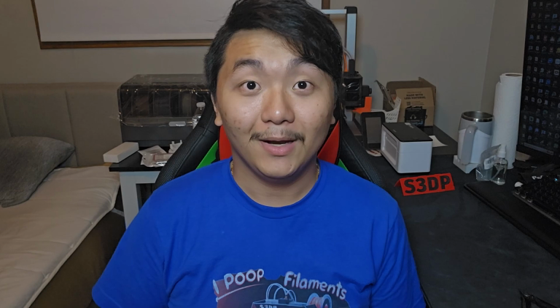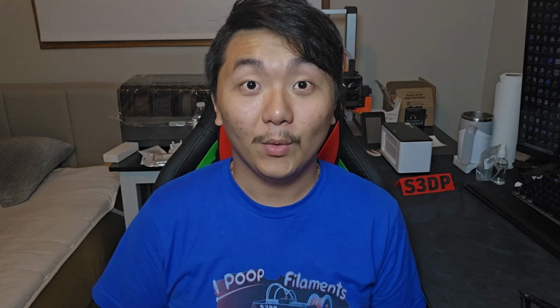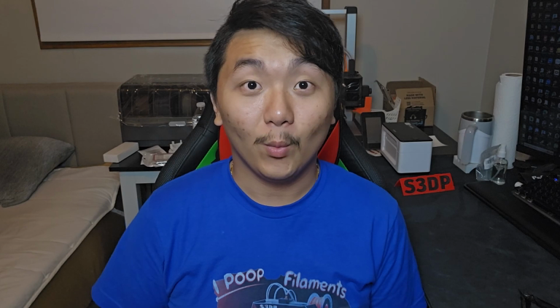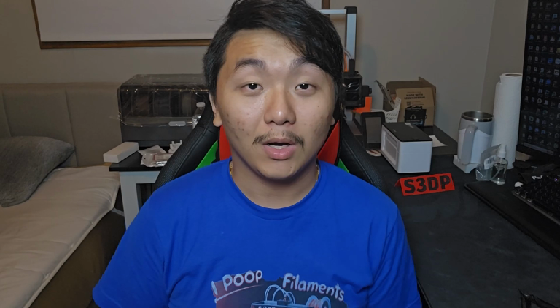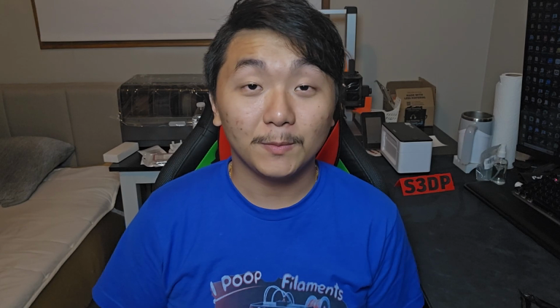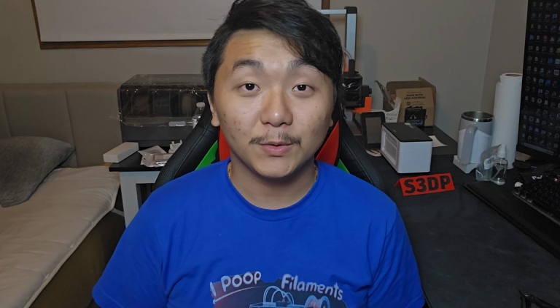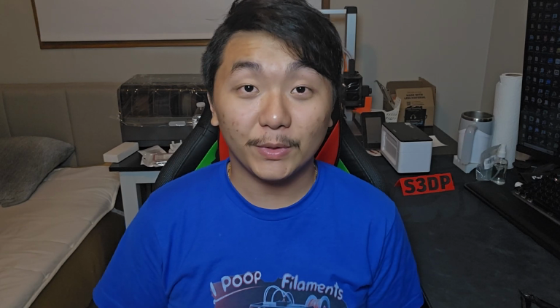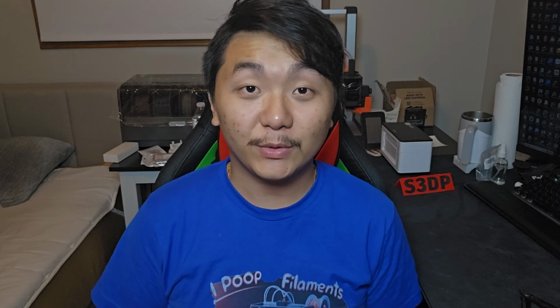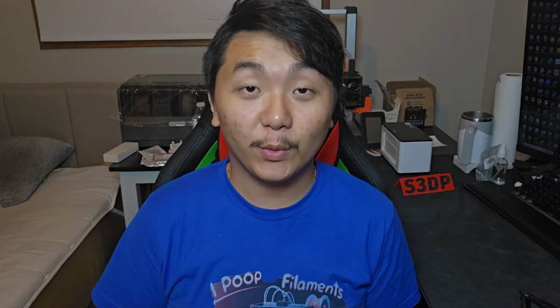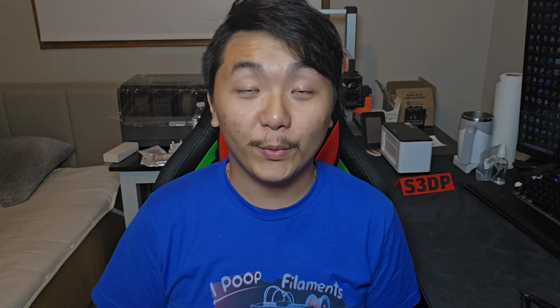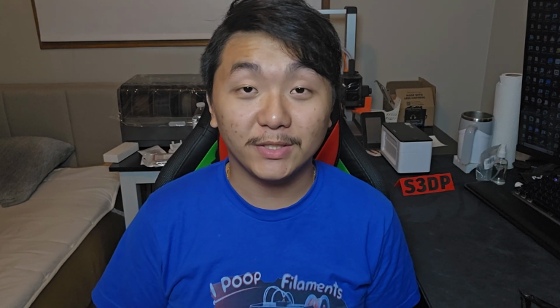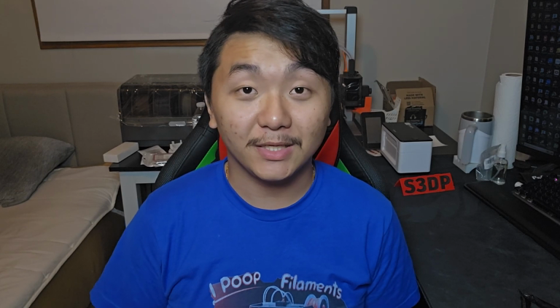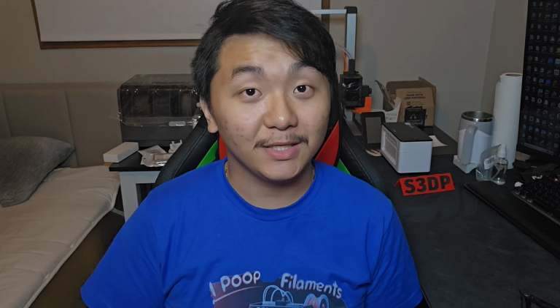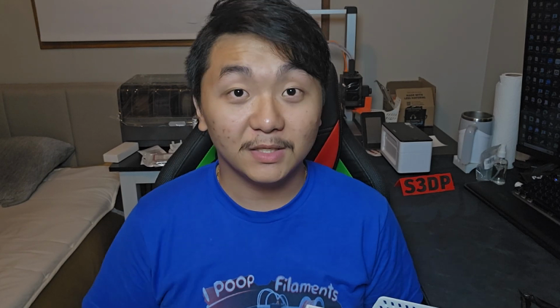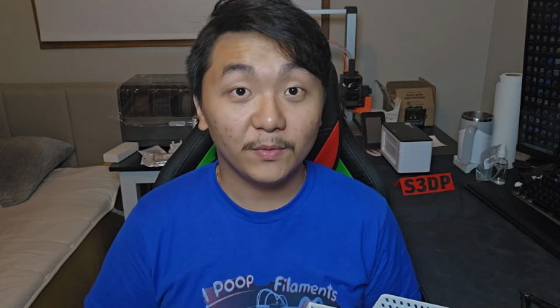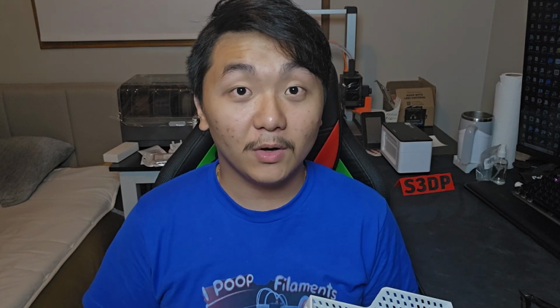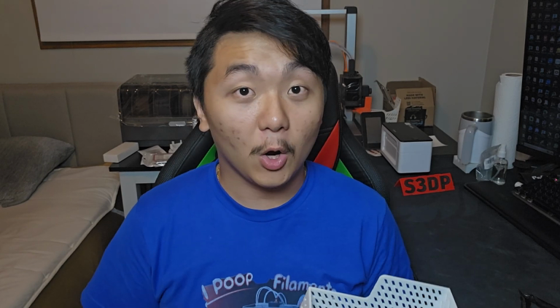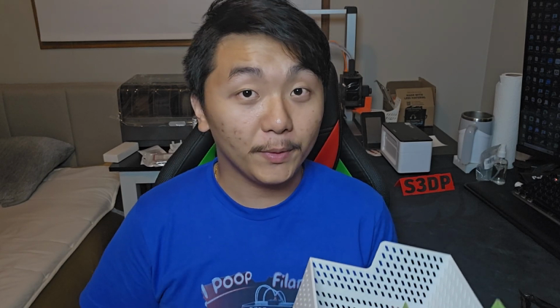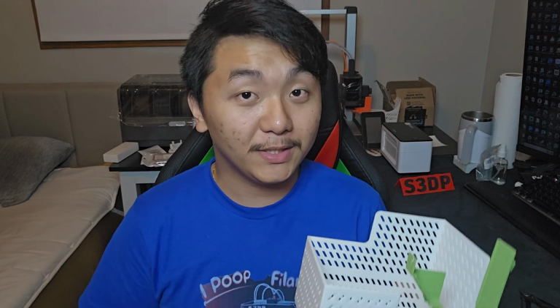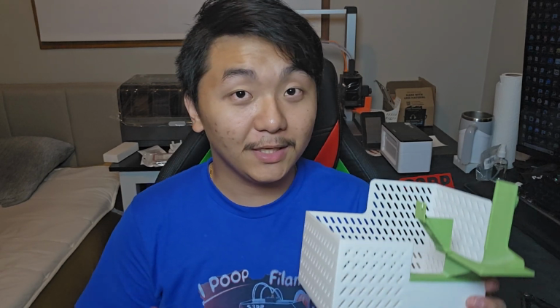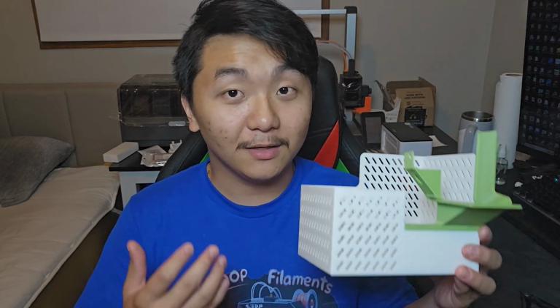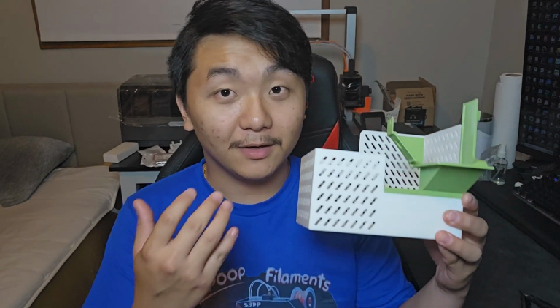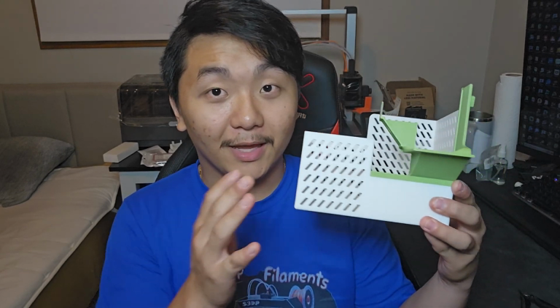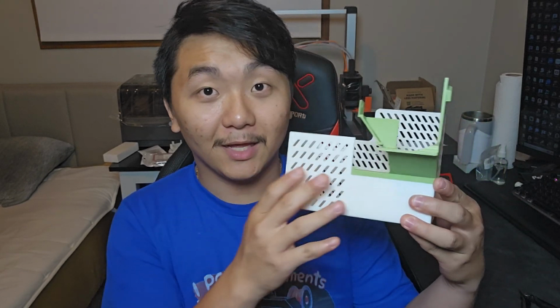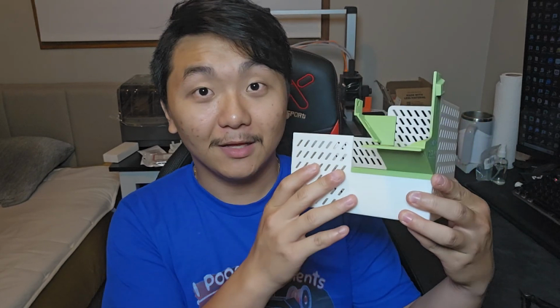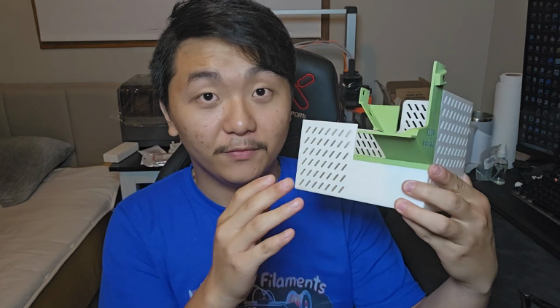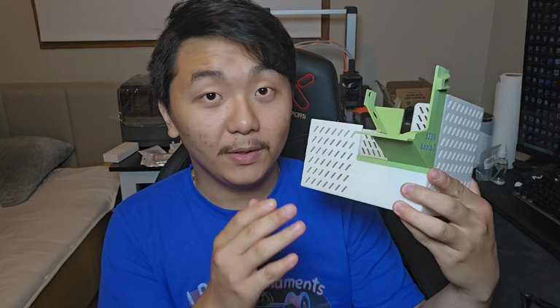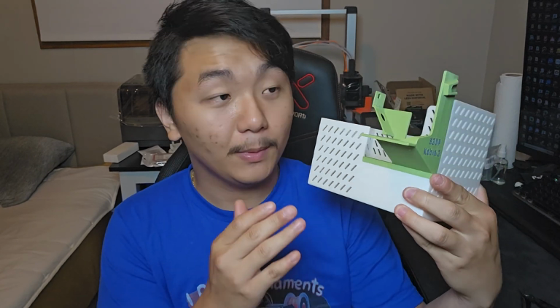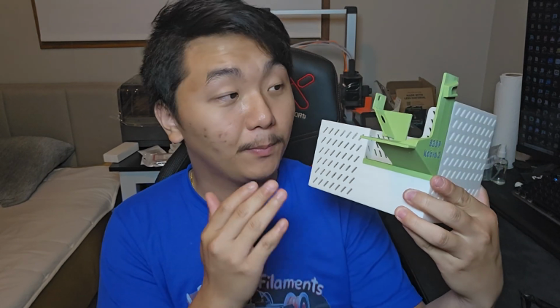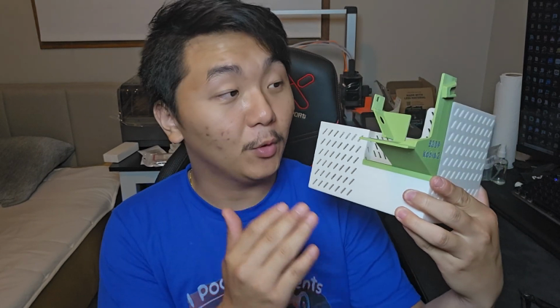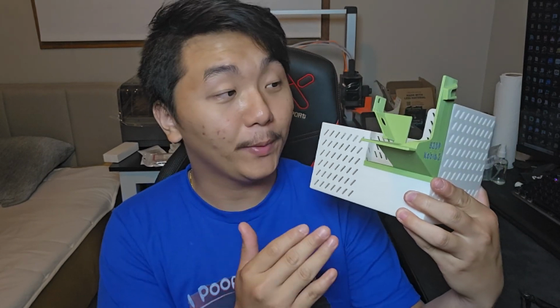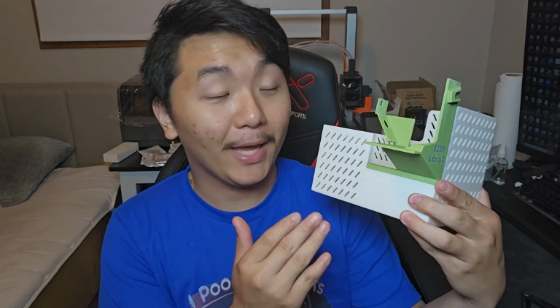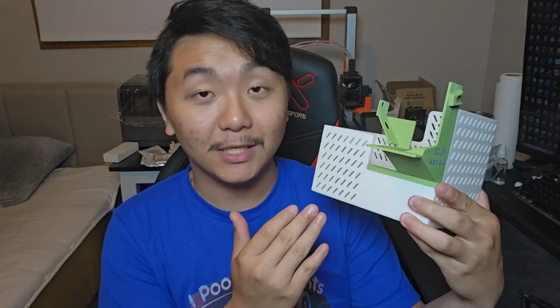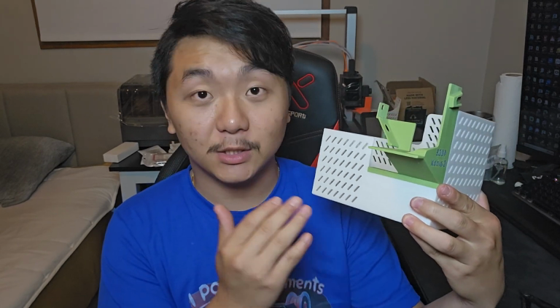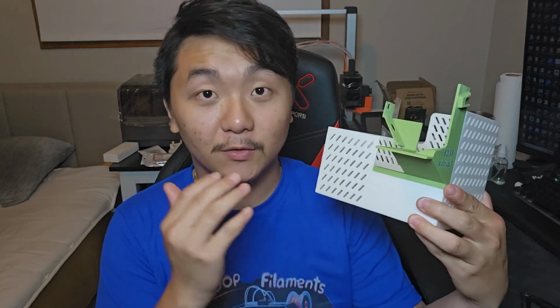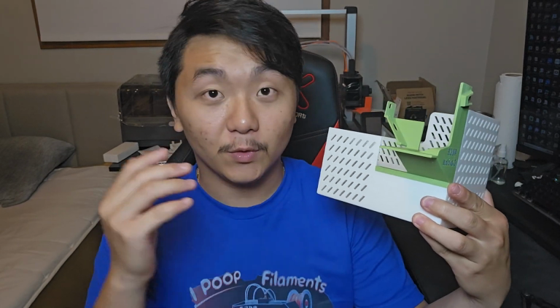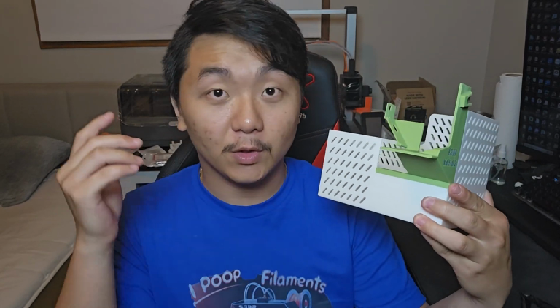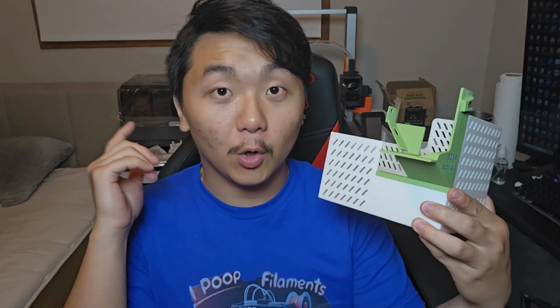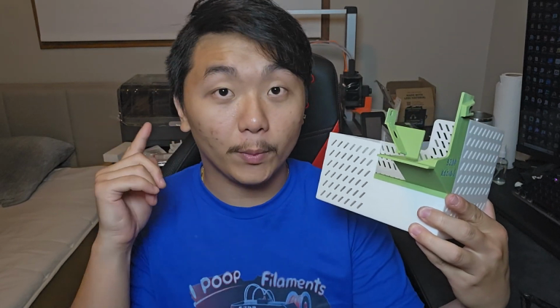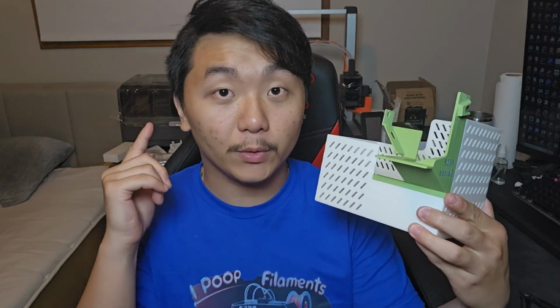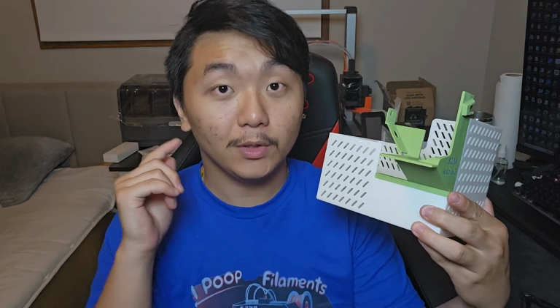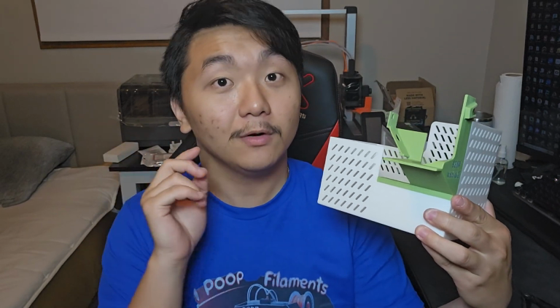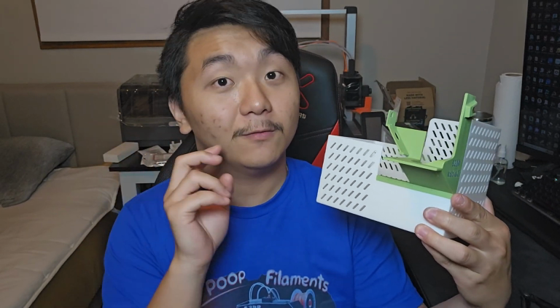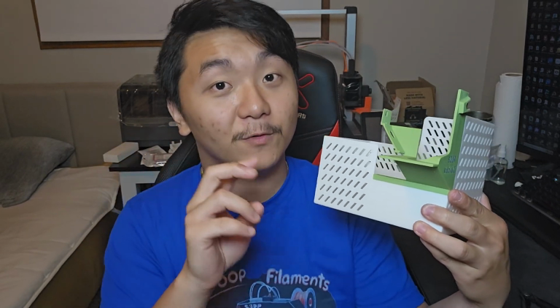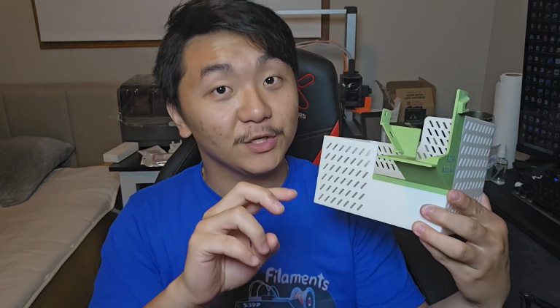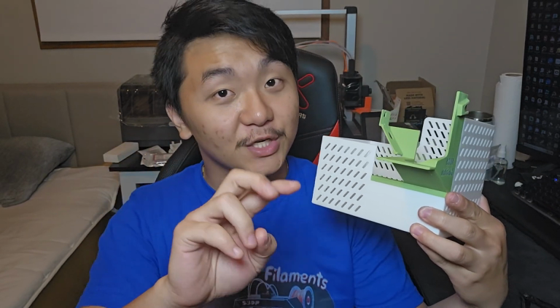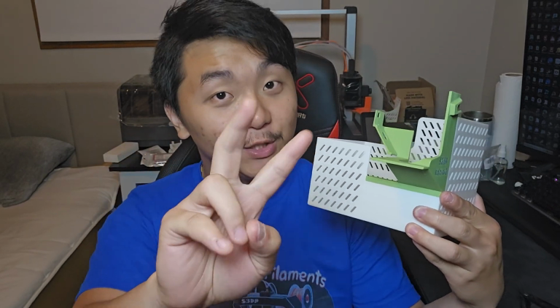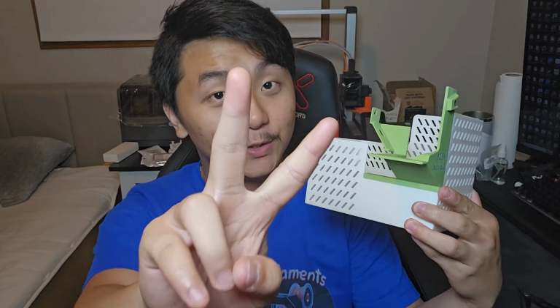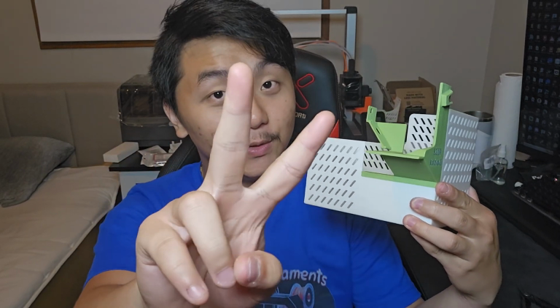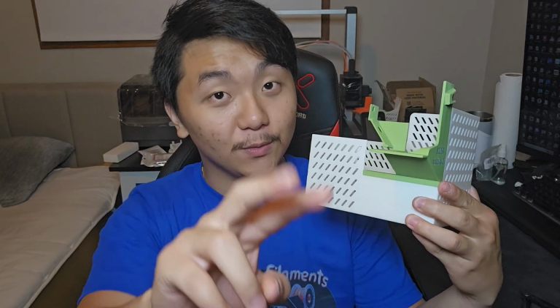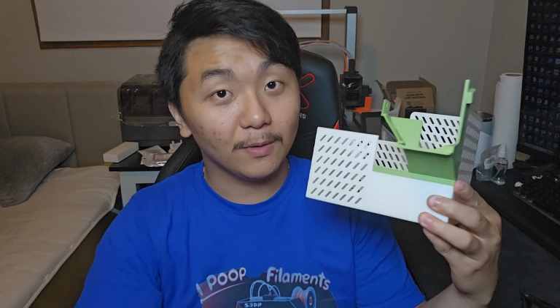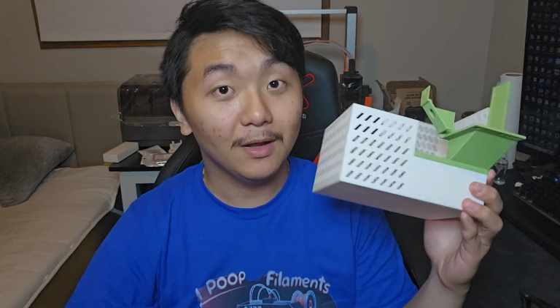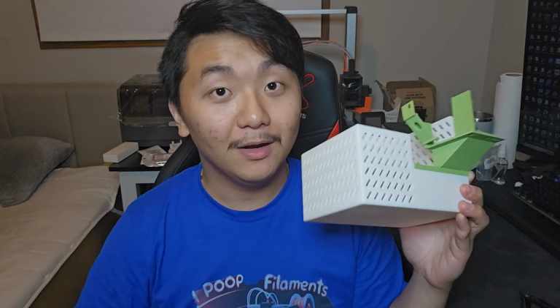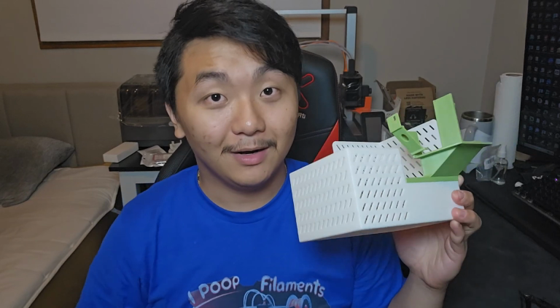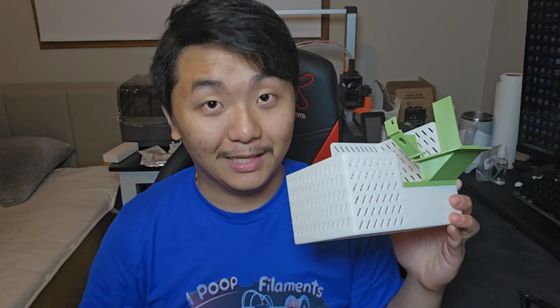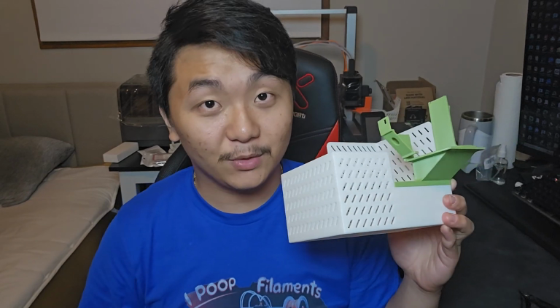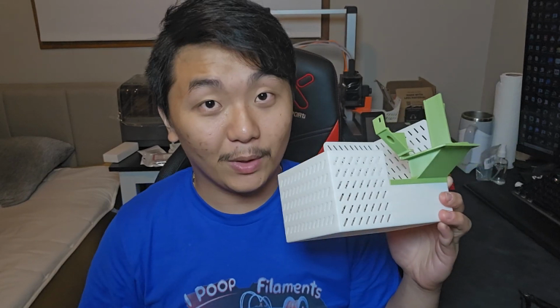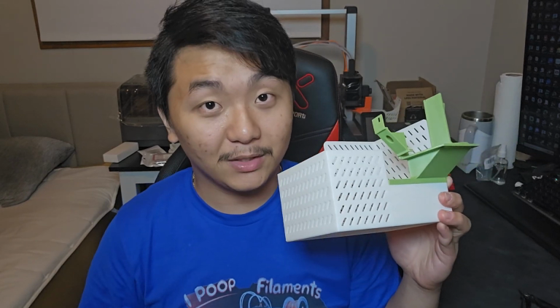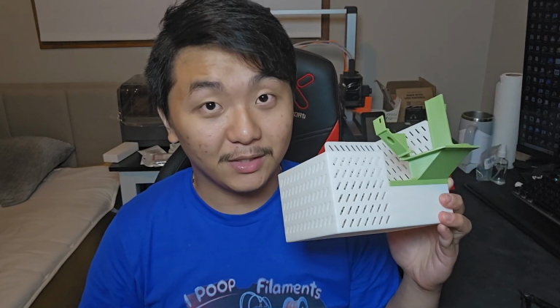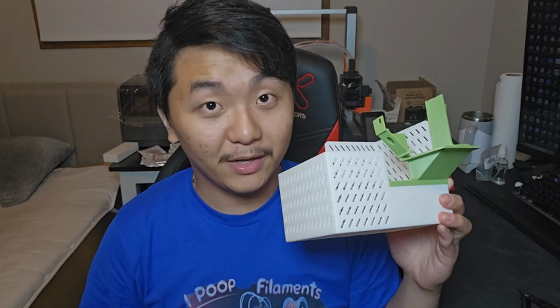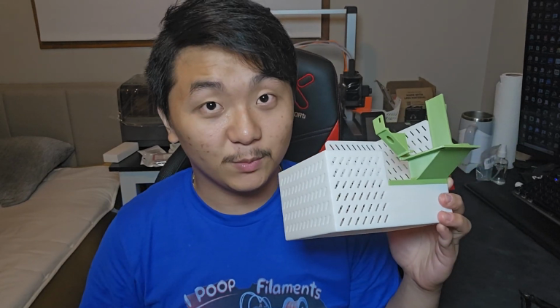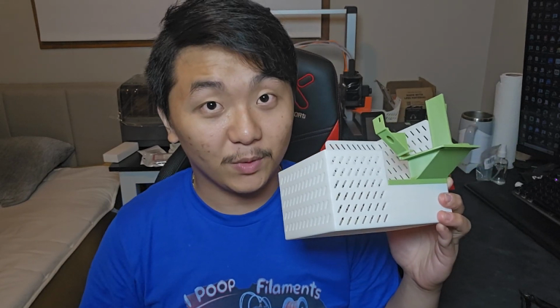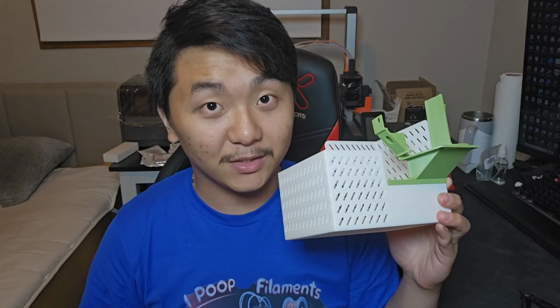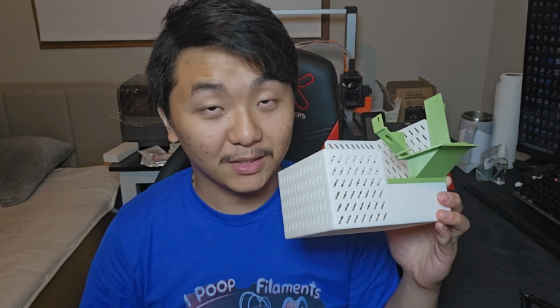Hello, welcome to Scratch 3D Printing. In this video, I'll be taking a look at the filament poop catcher for the Cobra 3 version 2. Let's scratch today's project.